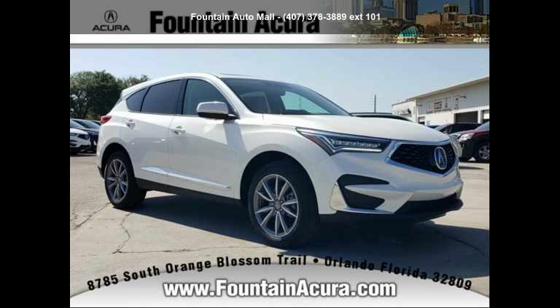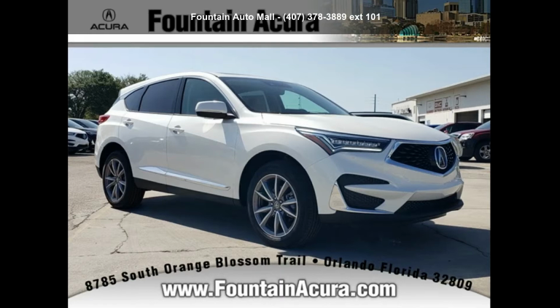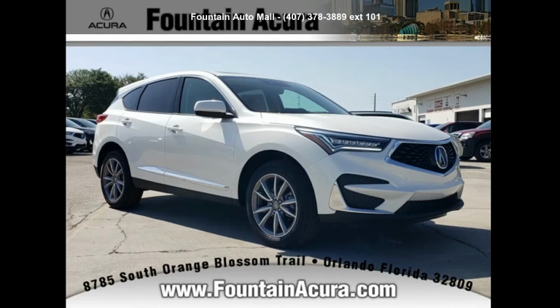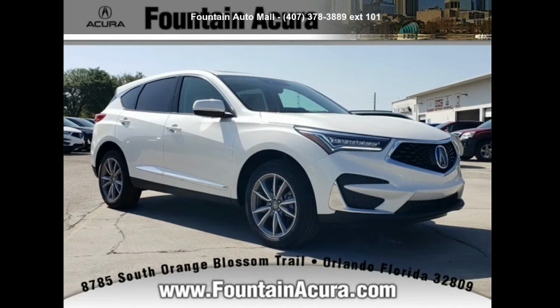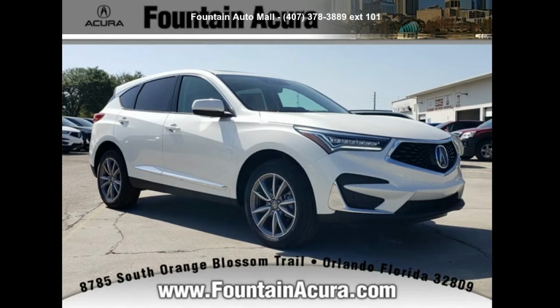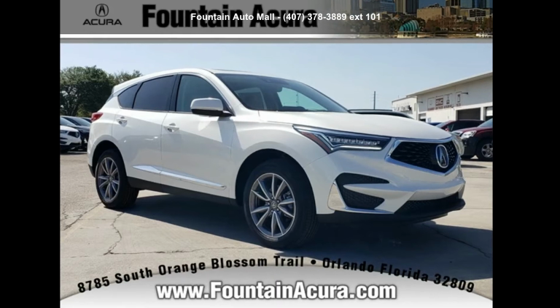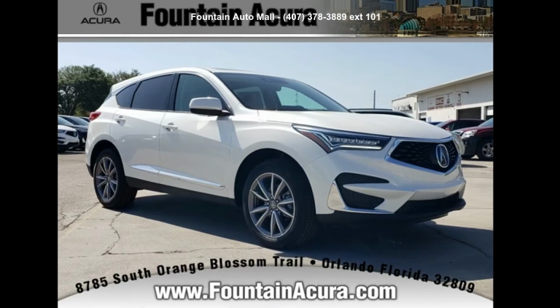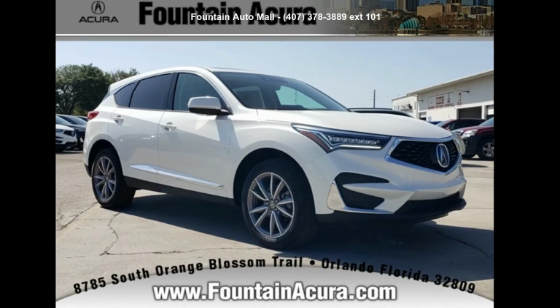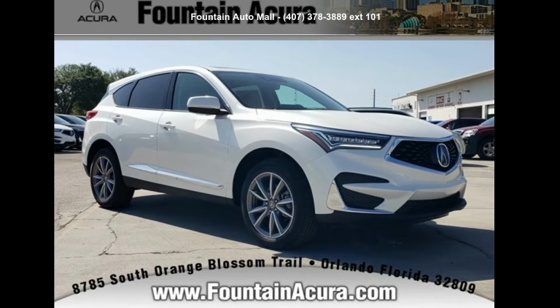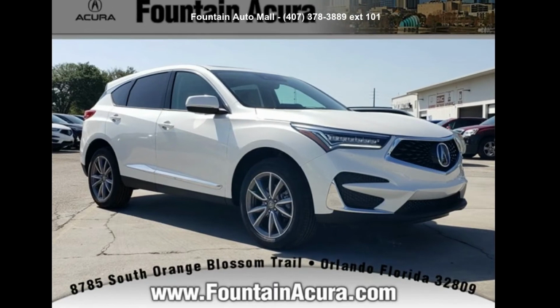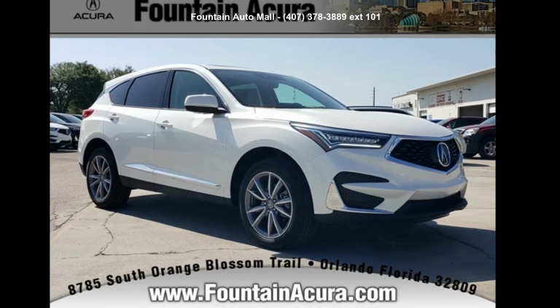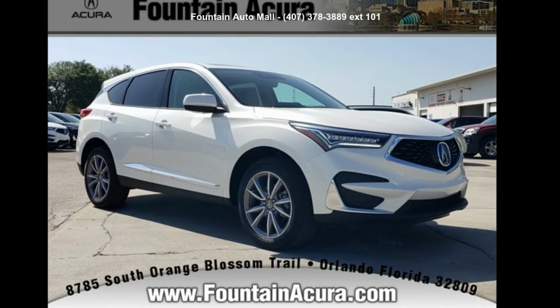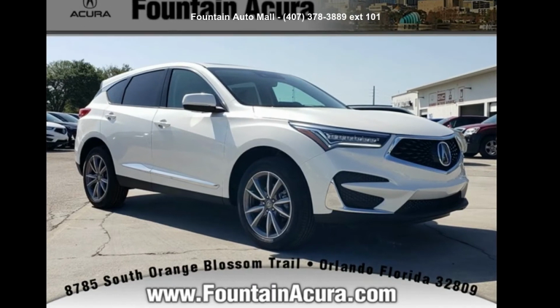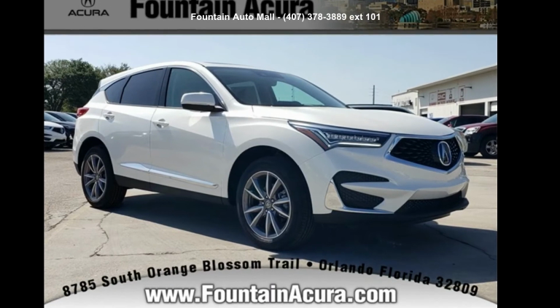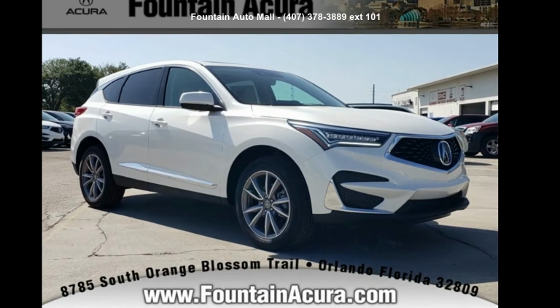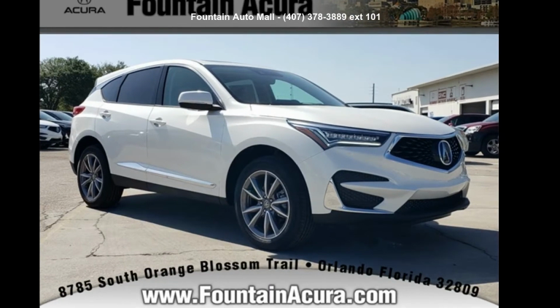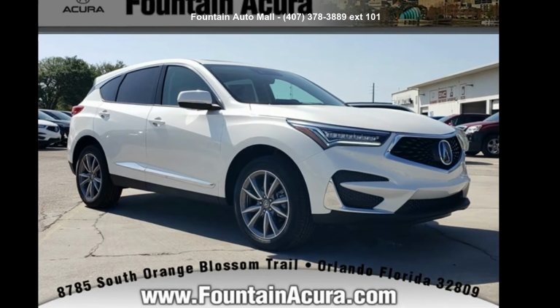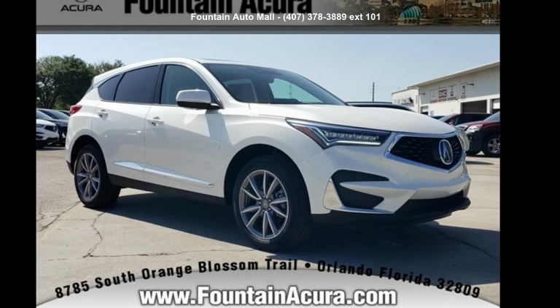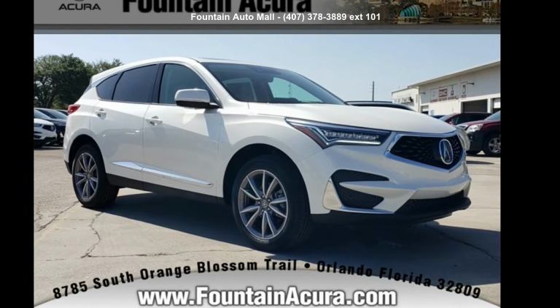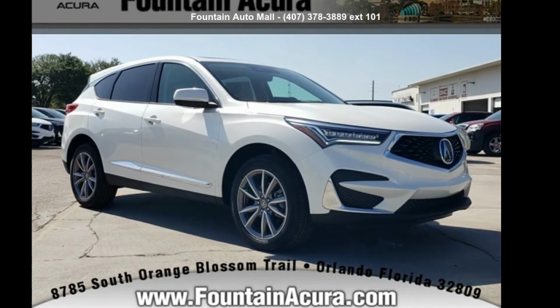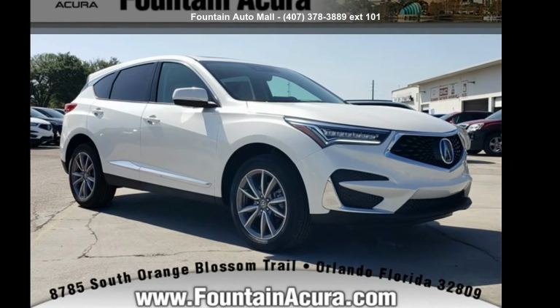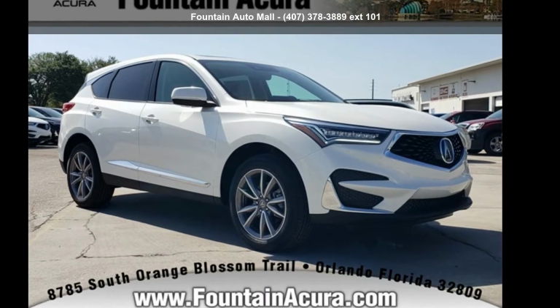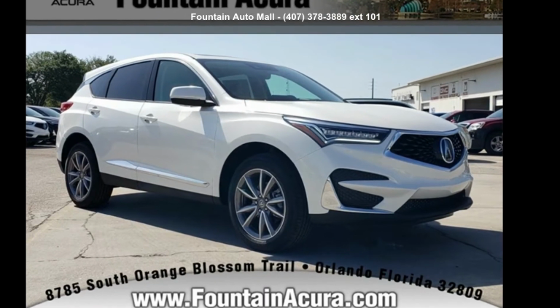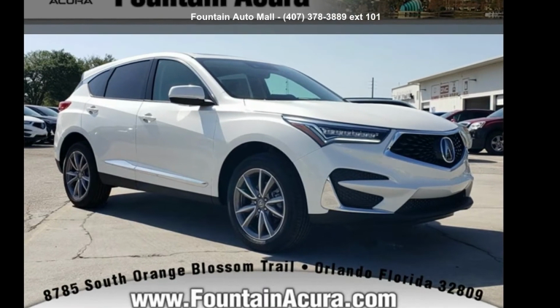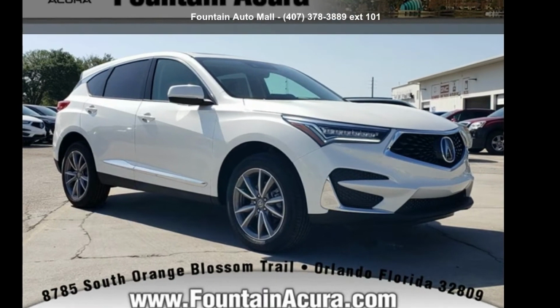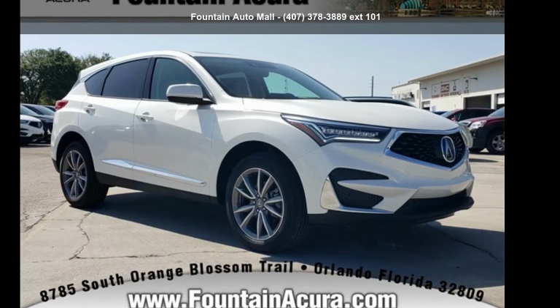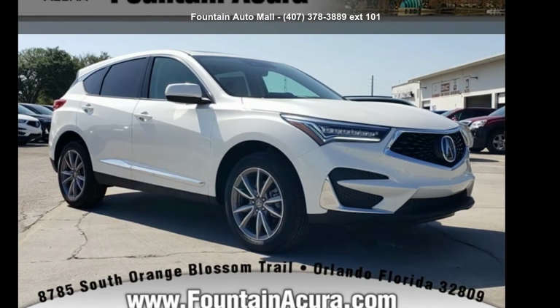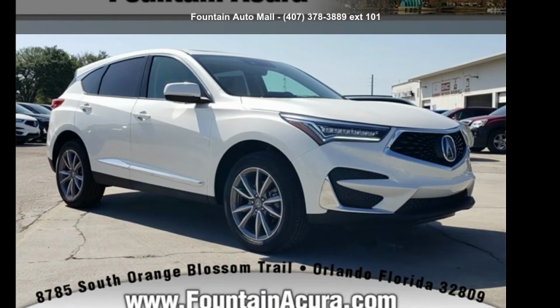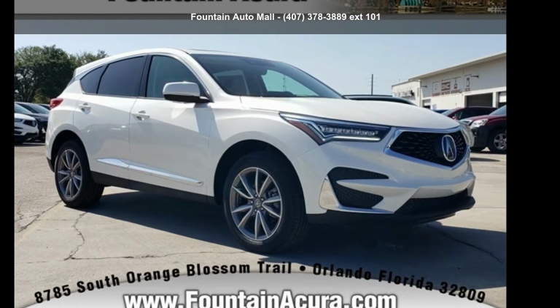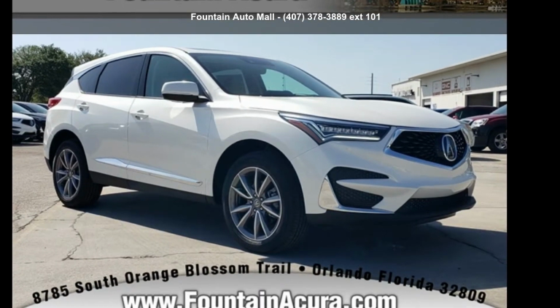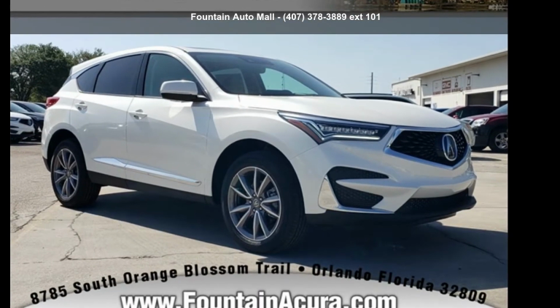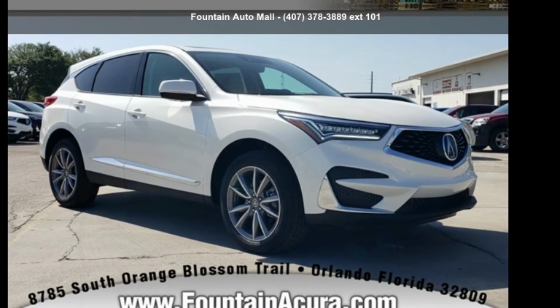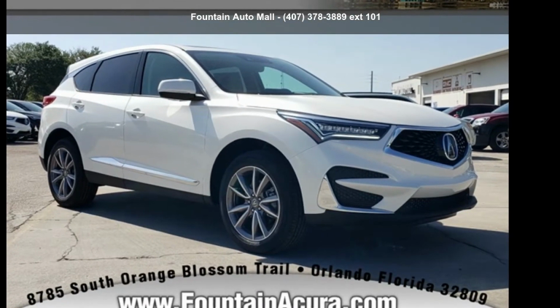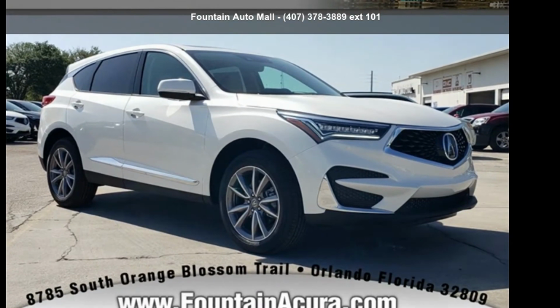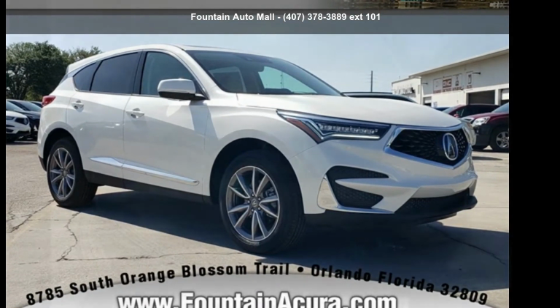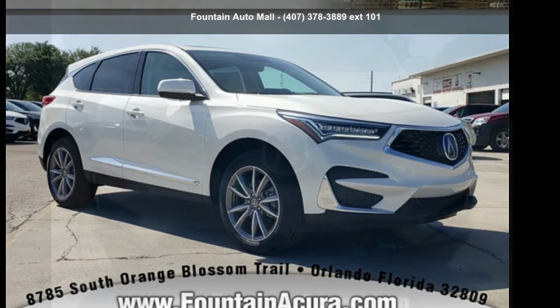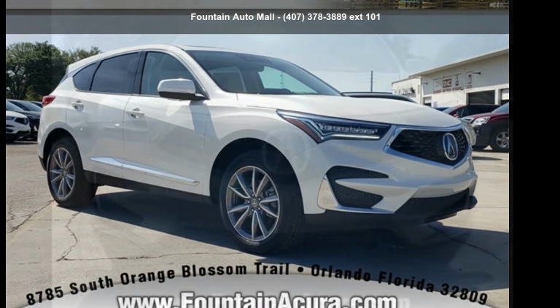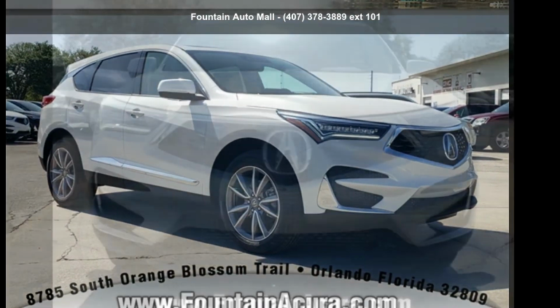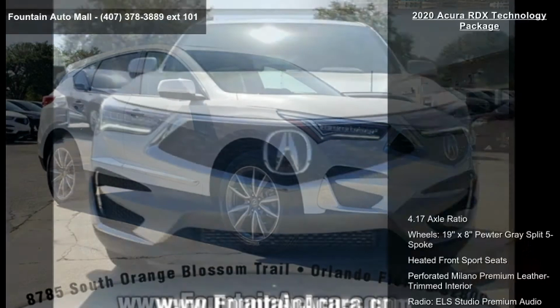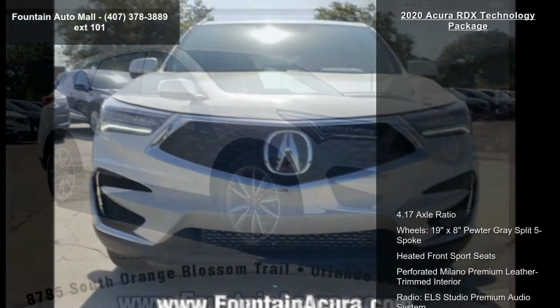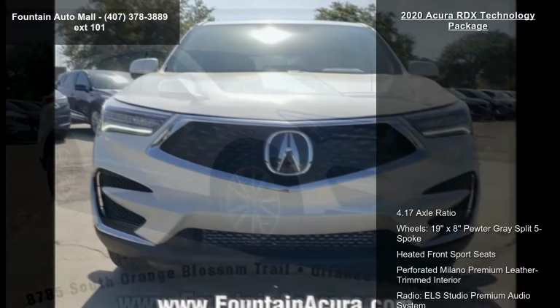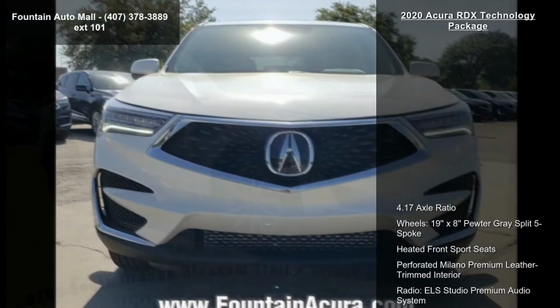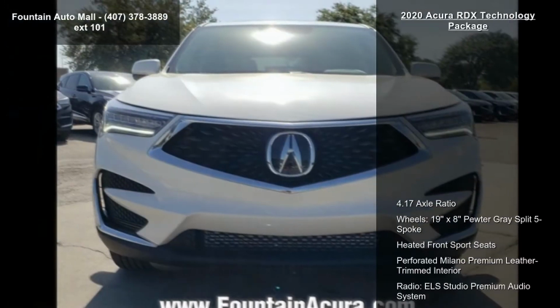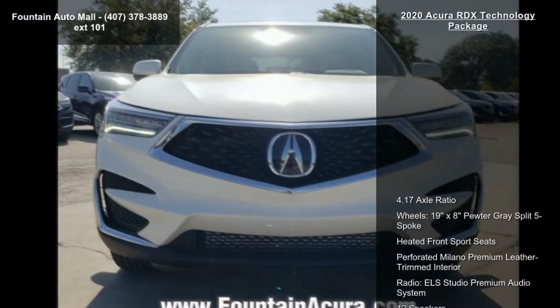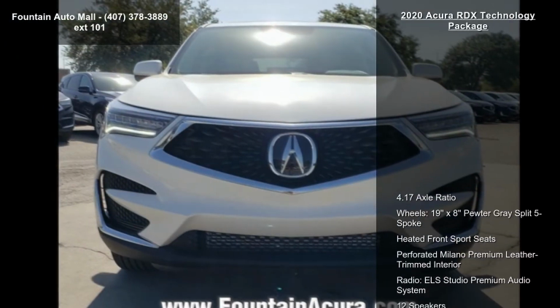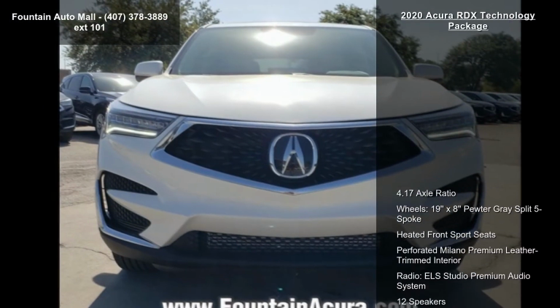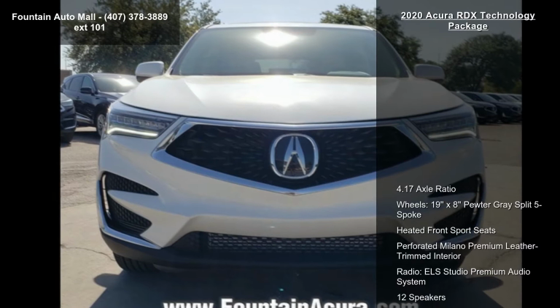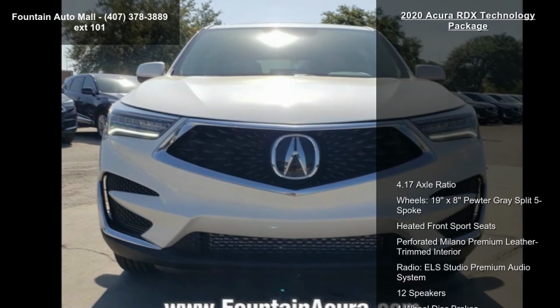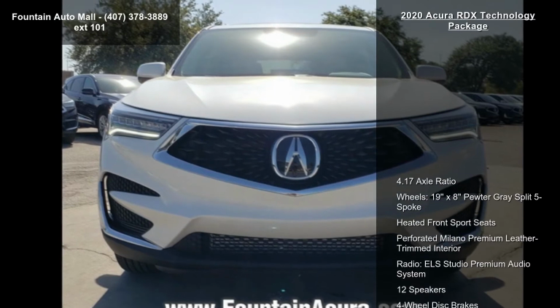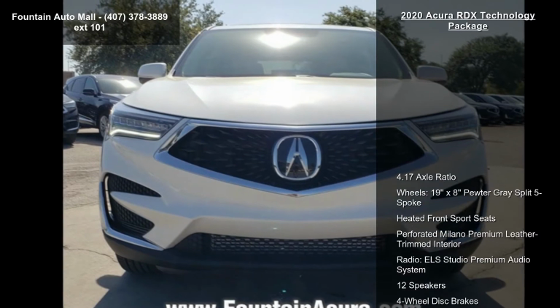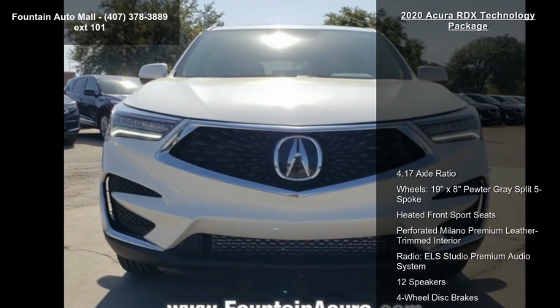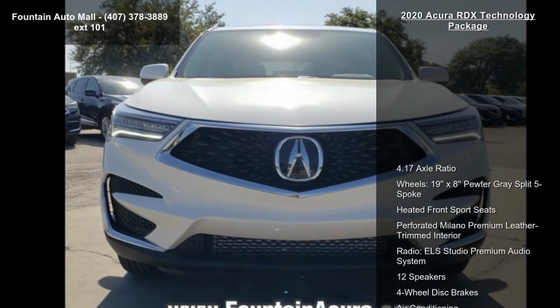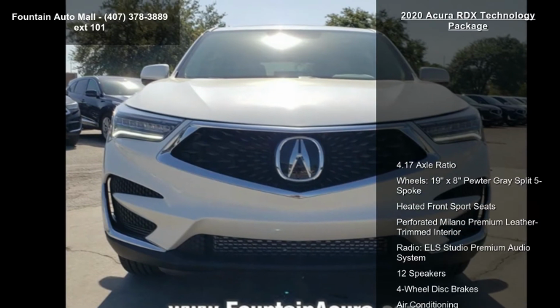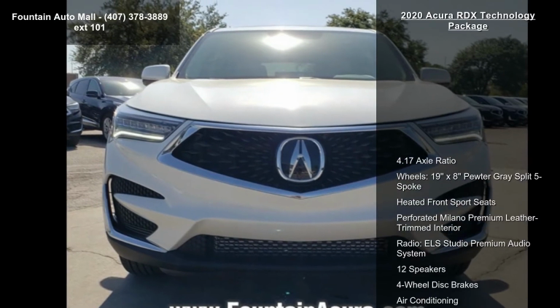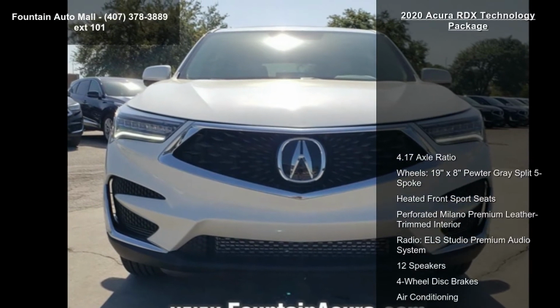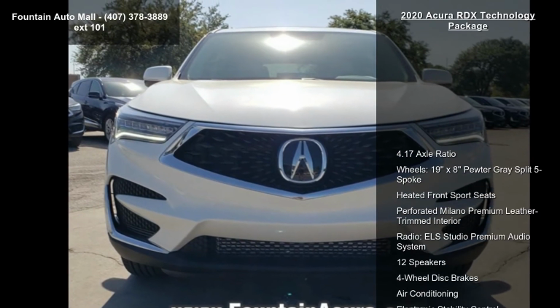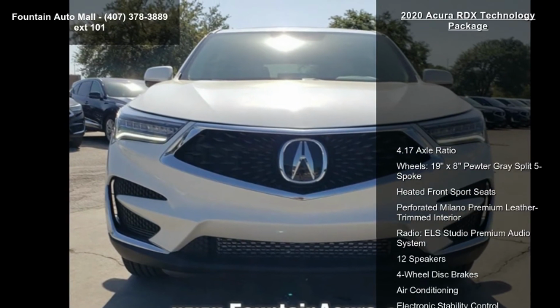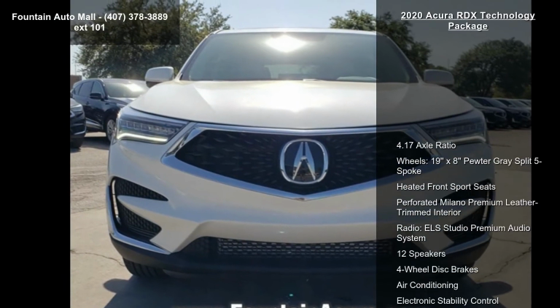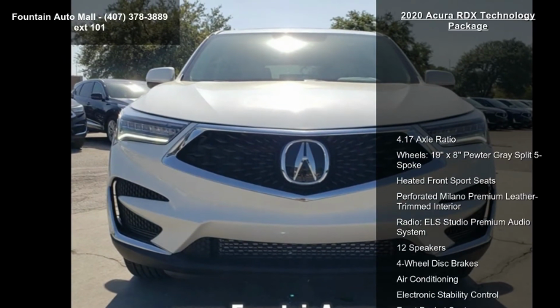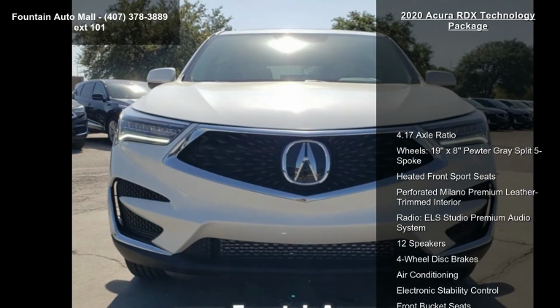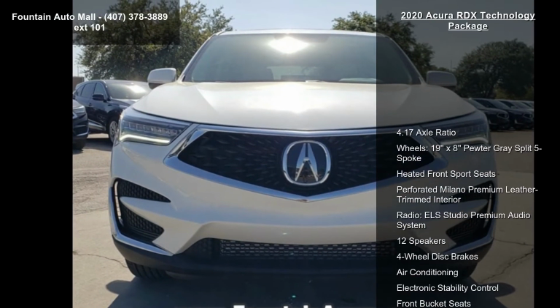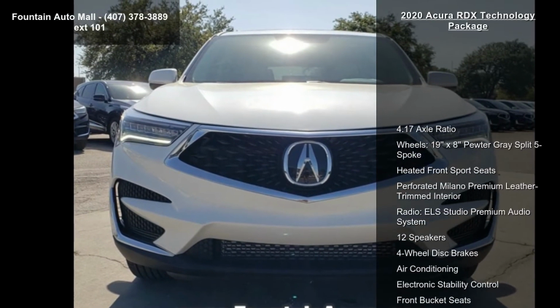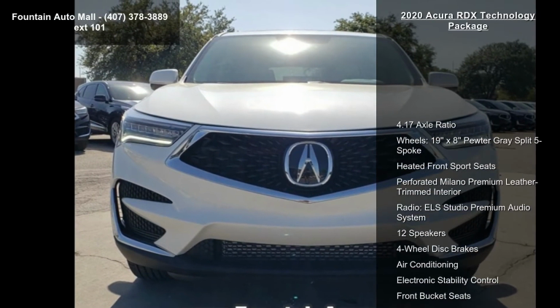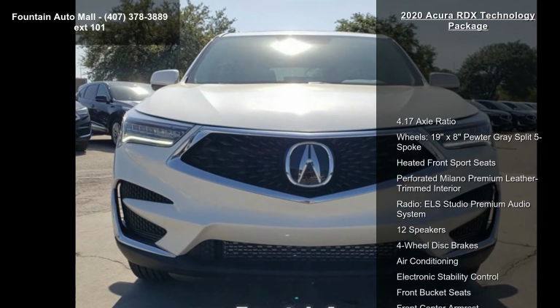Check out this Acura 2020 RDX Technology Package! Don't miss this great deal on a luxury vehicle!